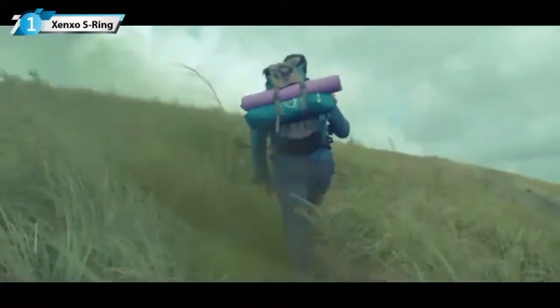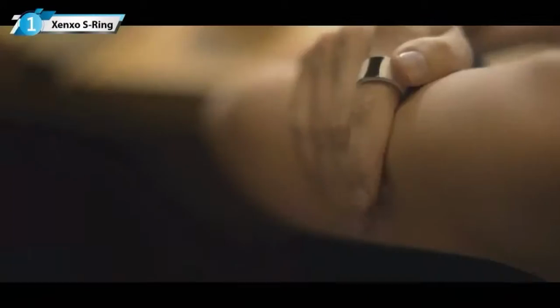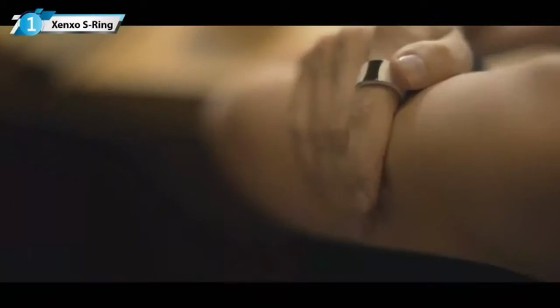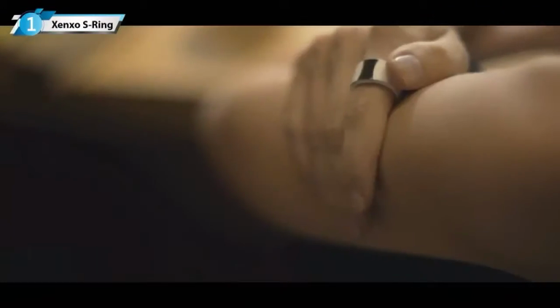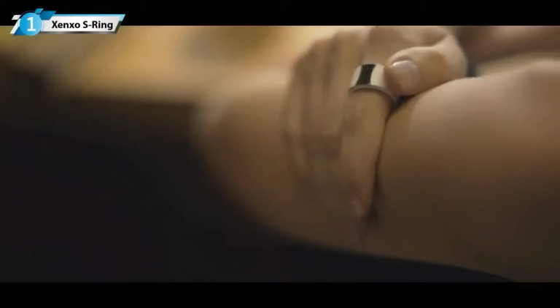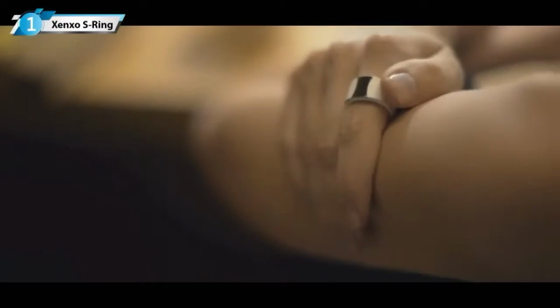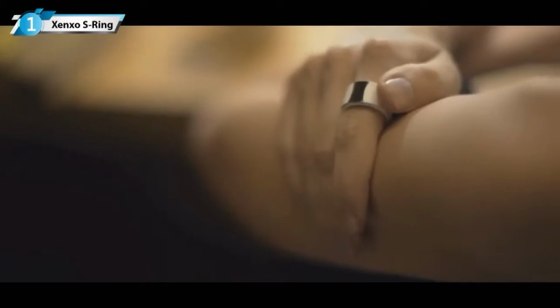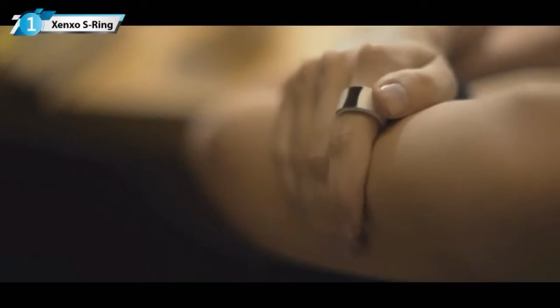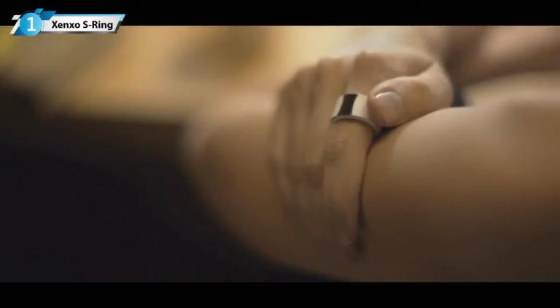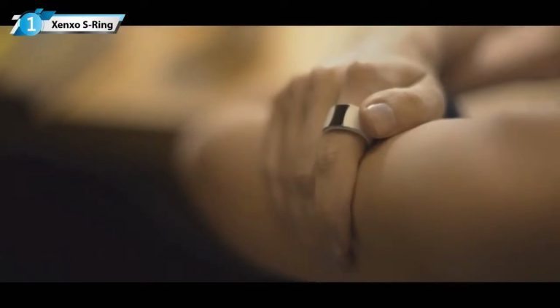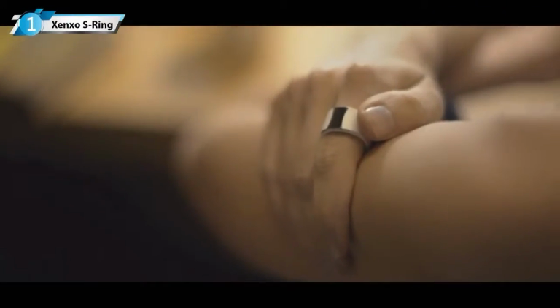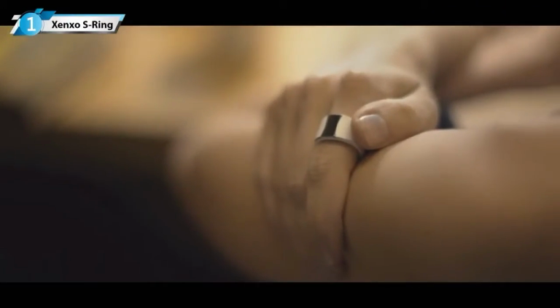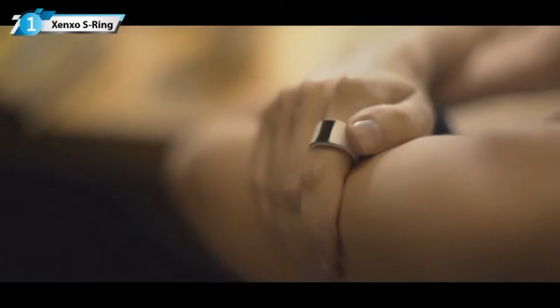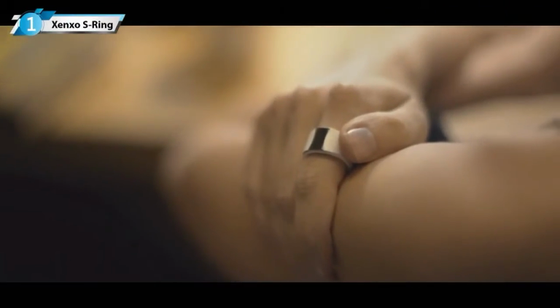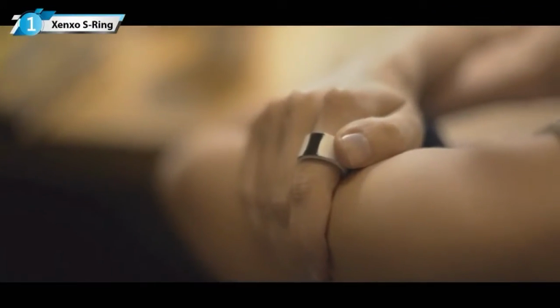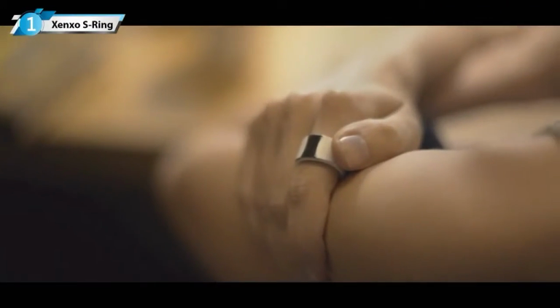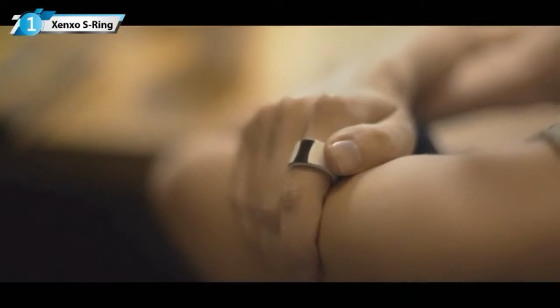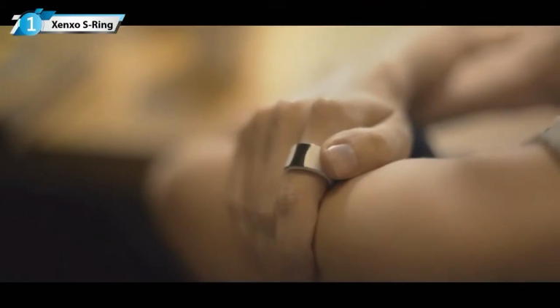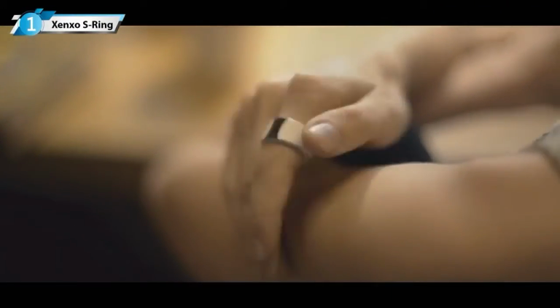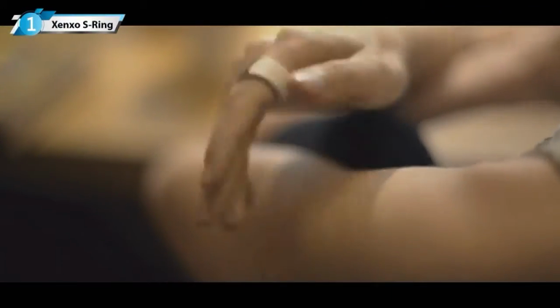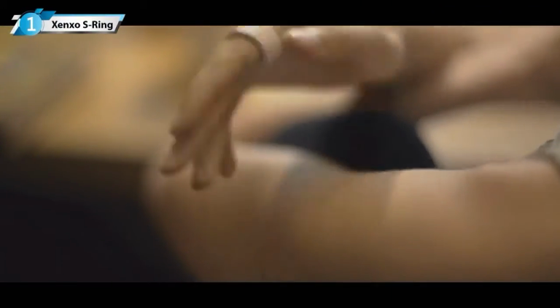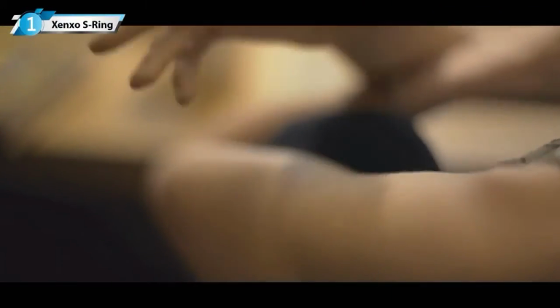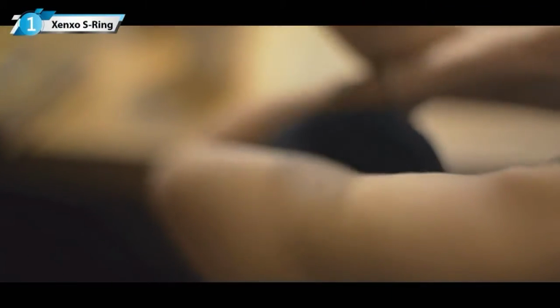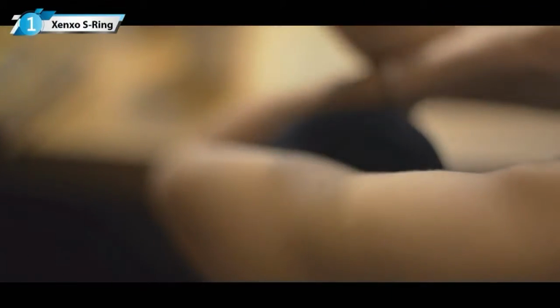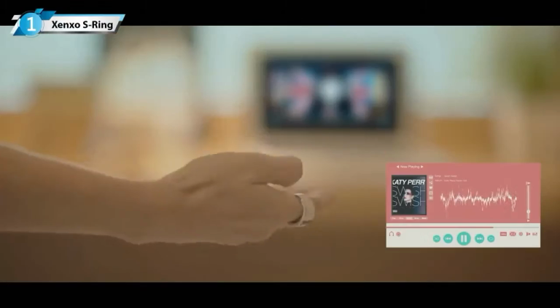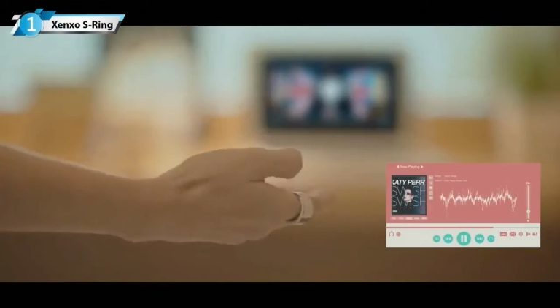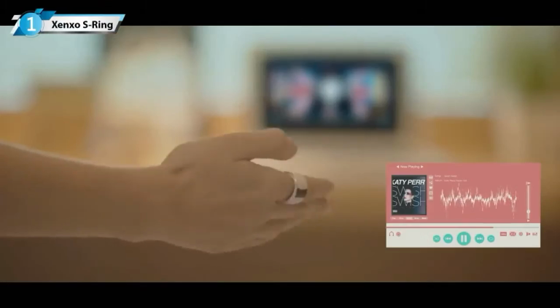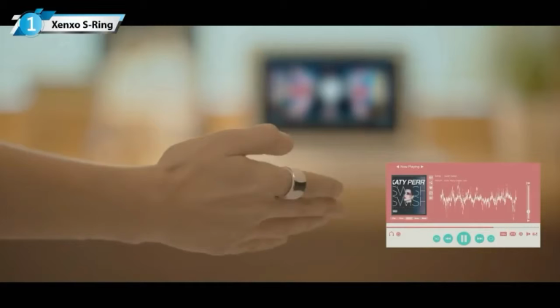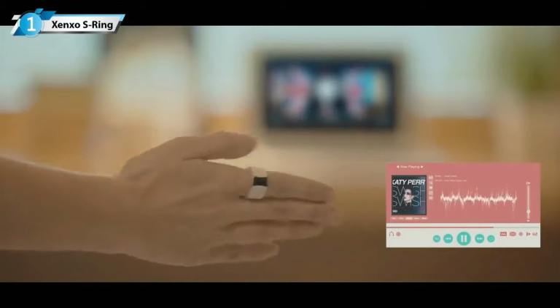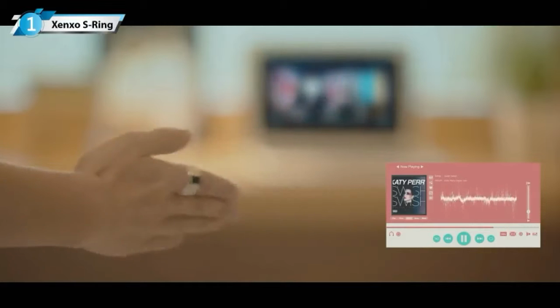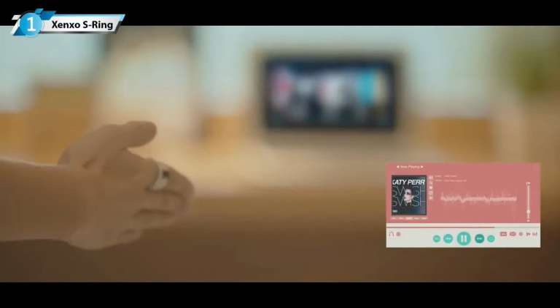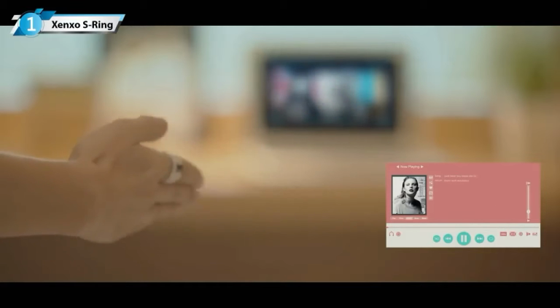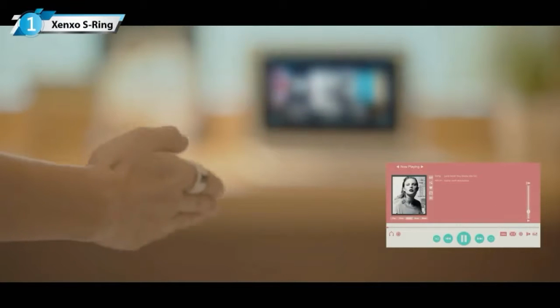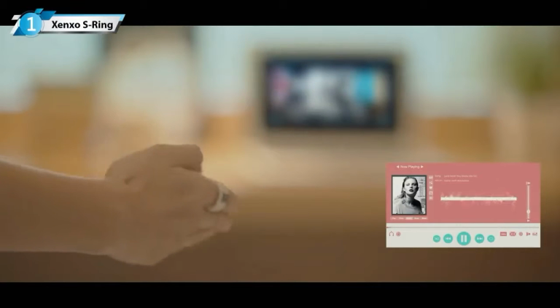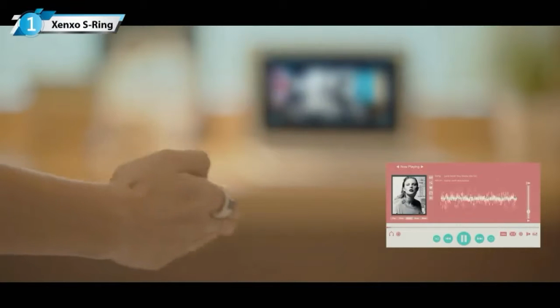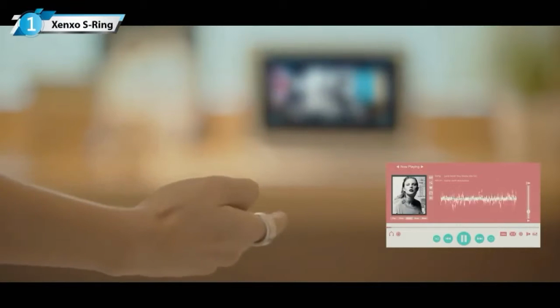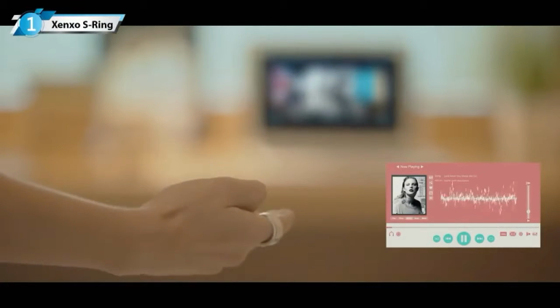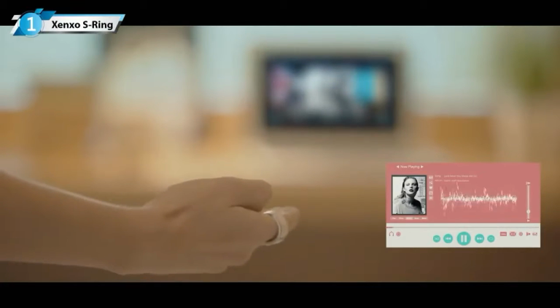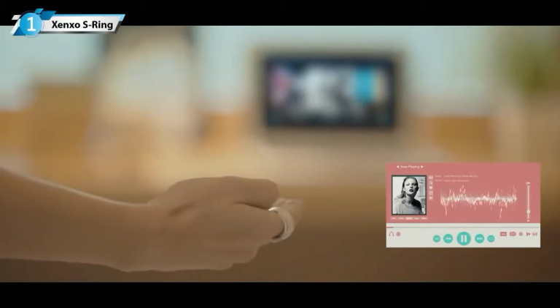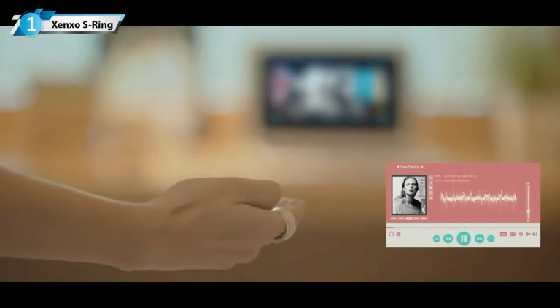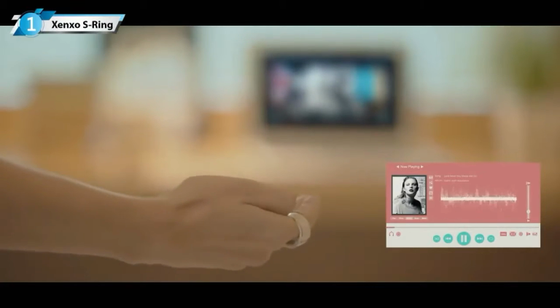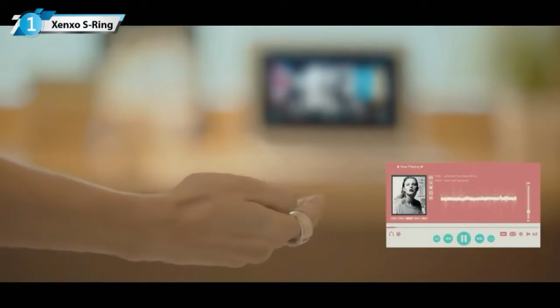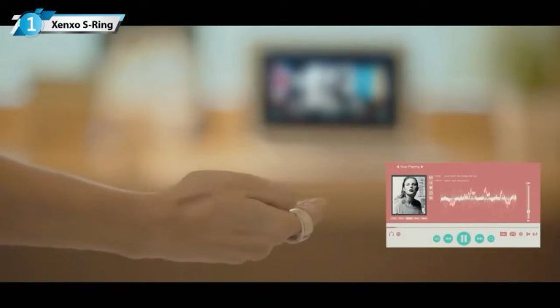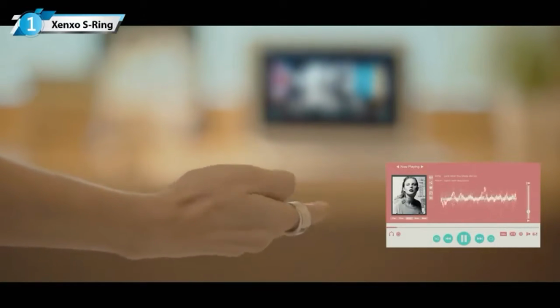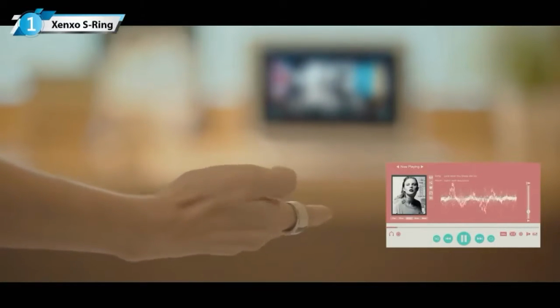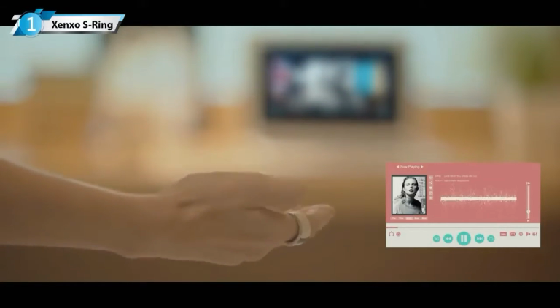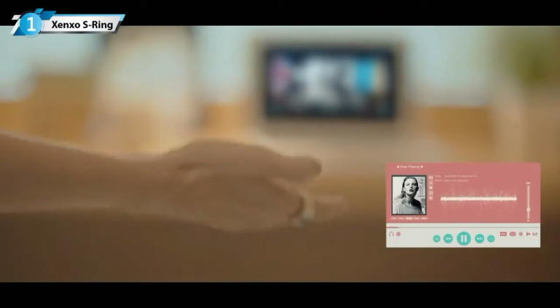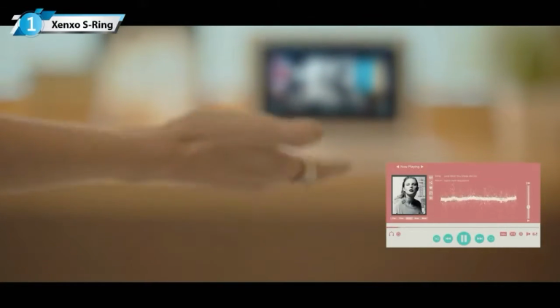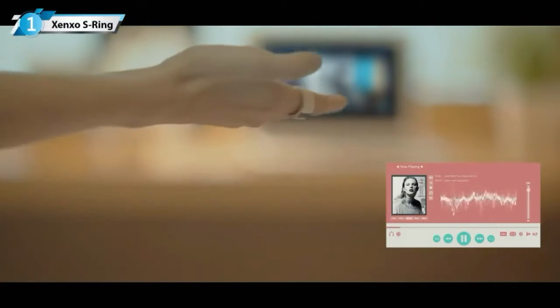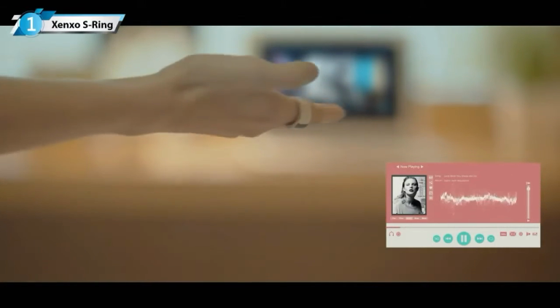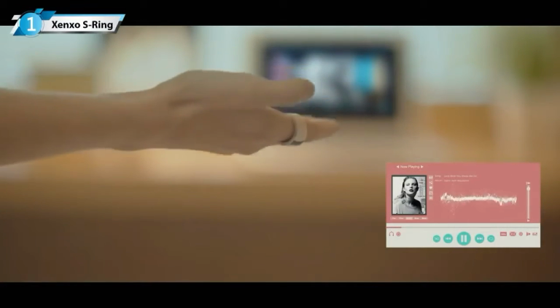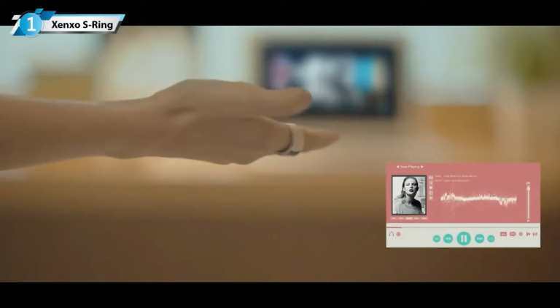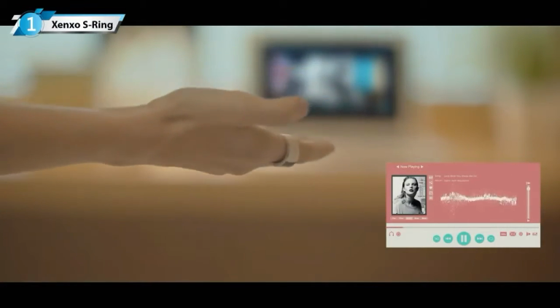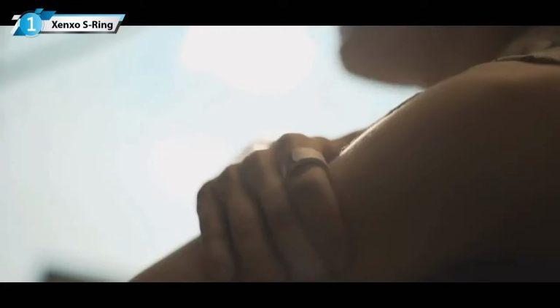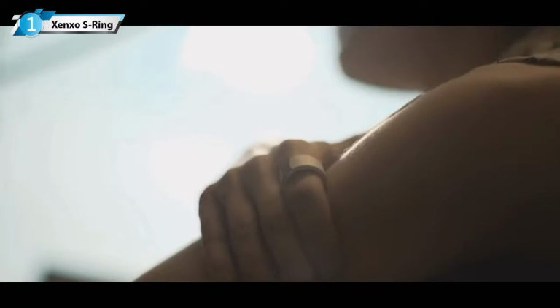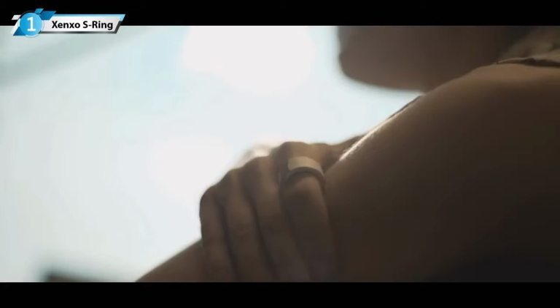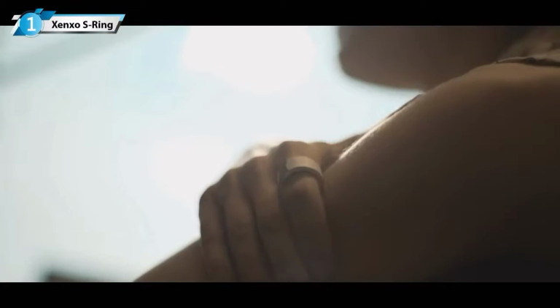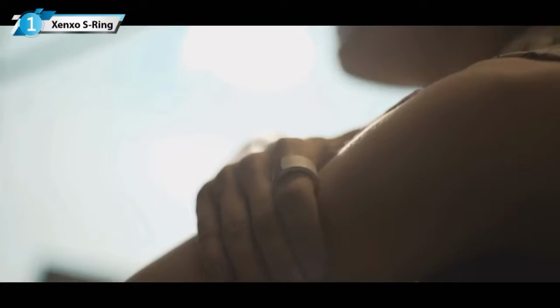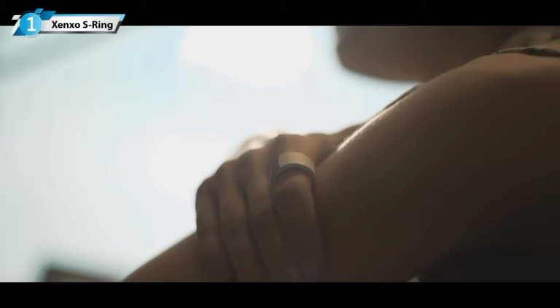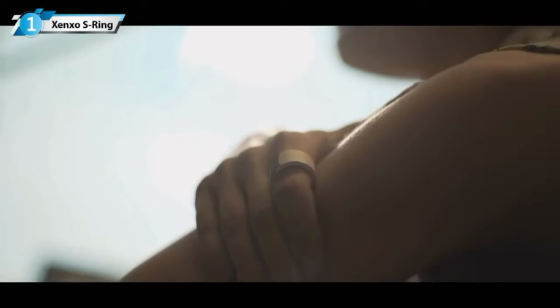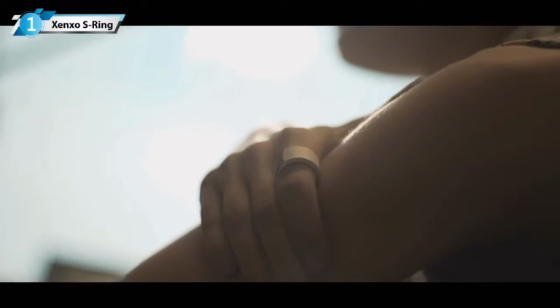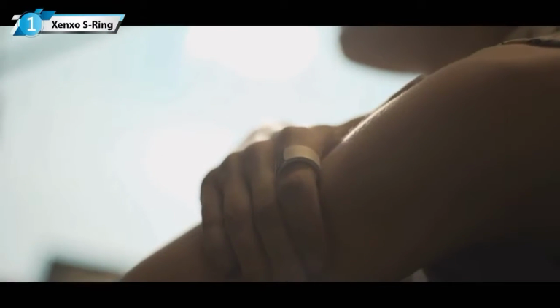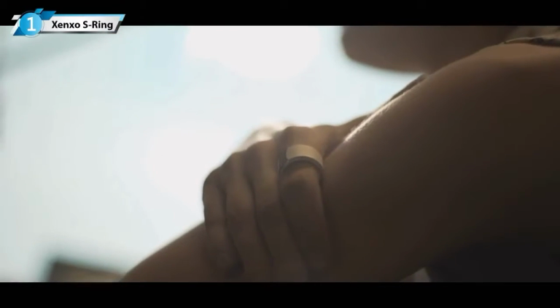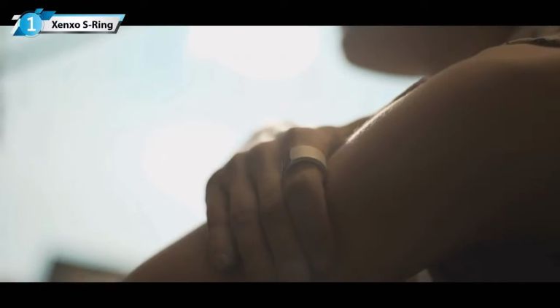Packed with motion control, the ring recognizes and interprets your gestures so you can enjoy complete control of your devices.